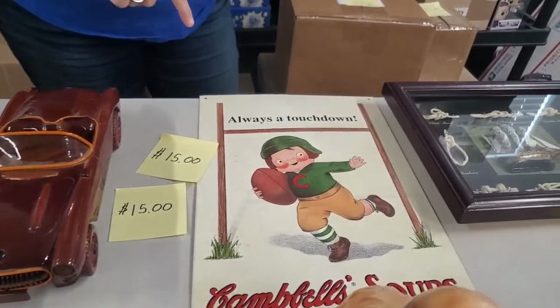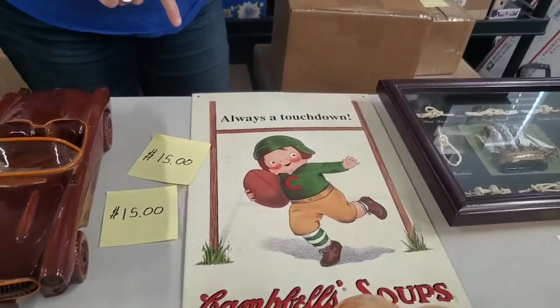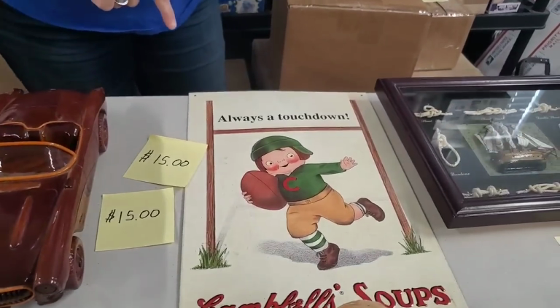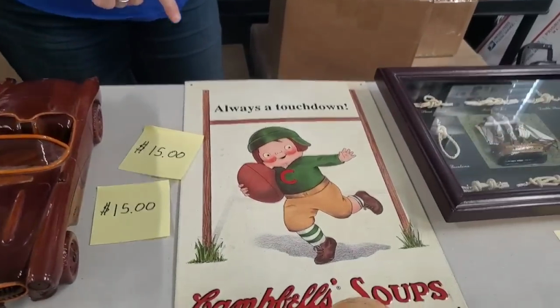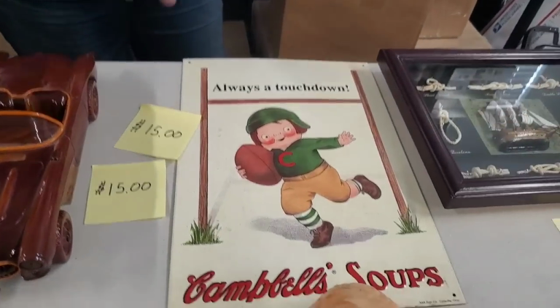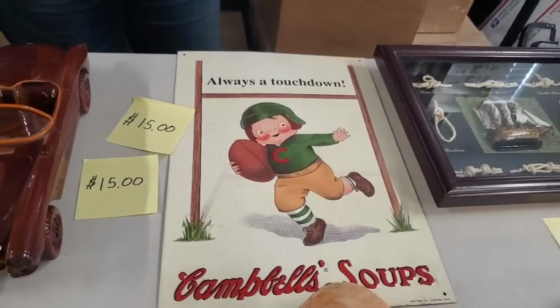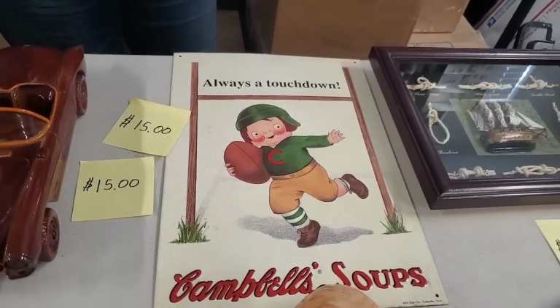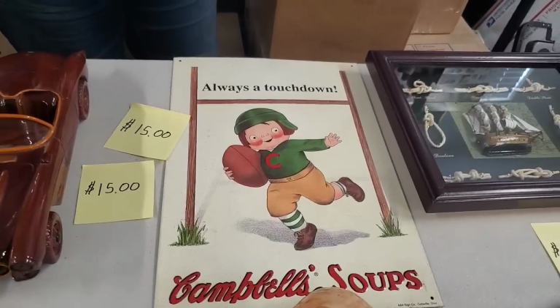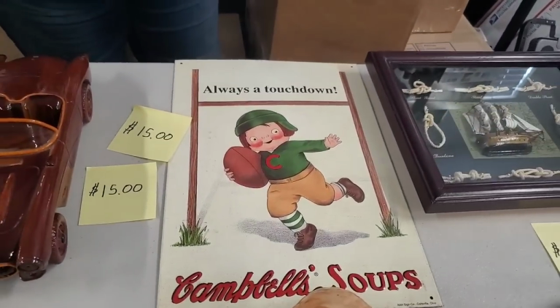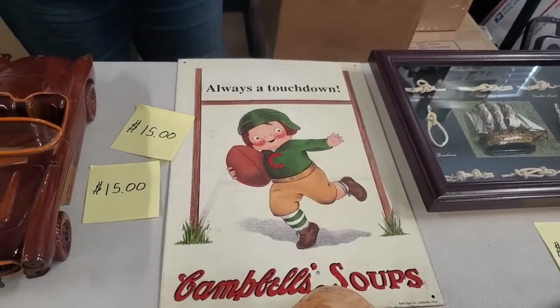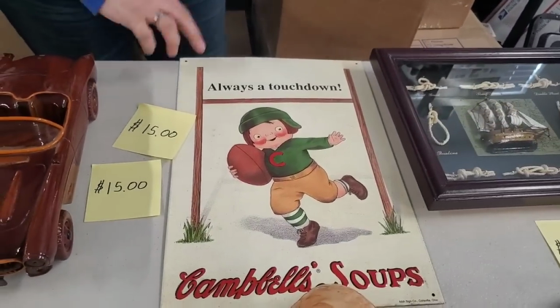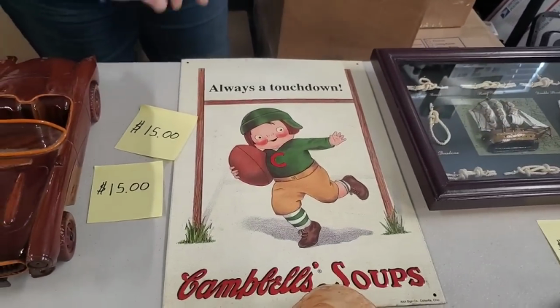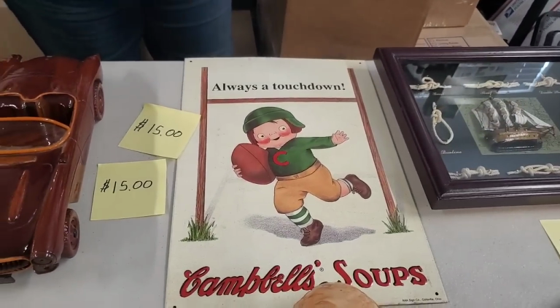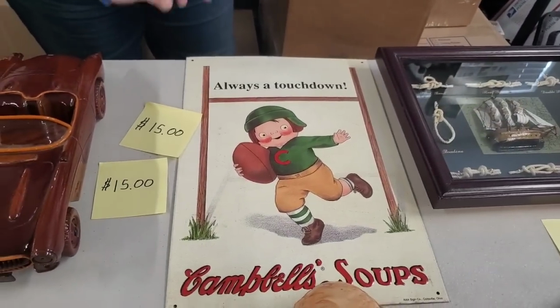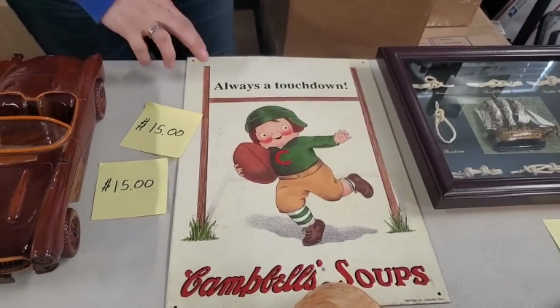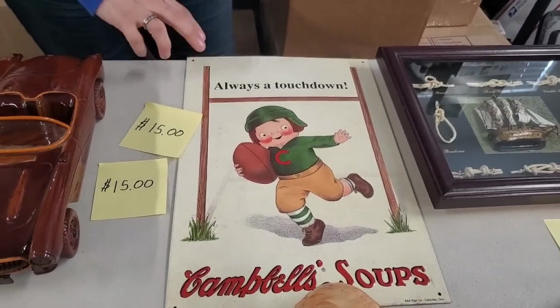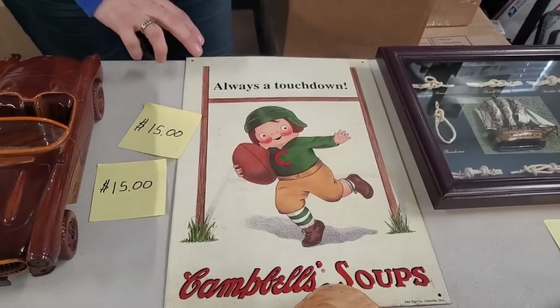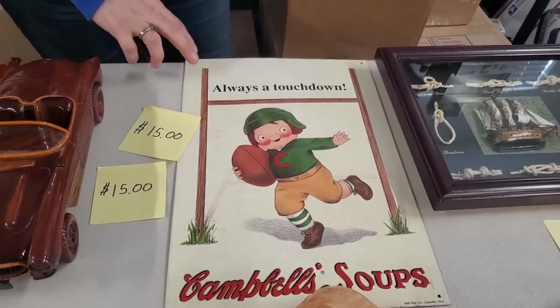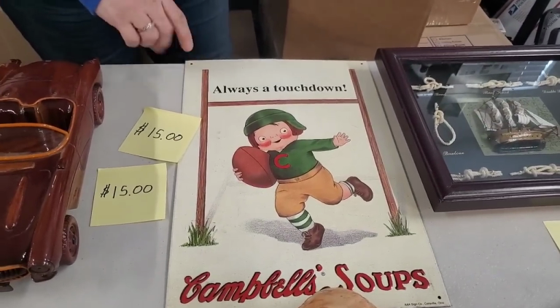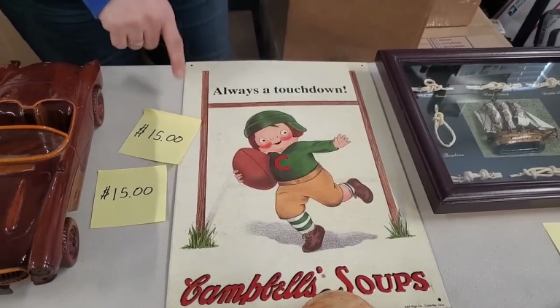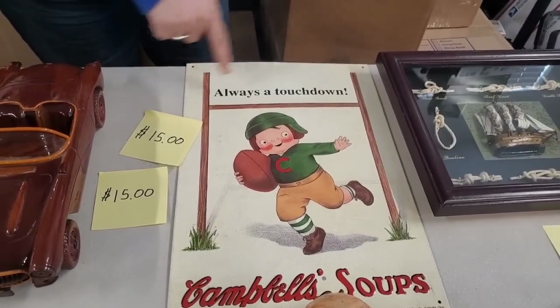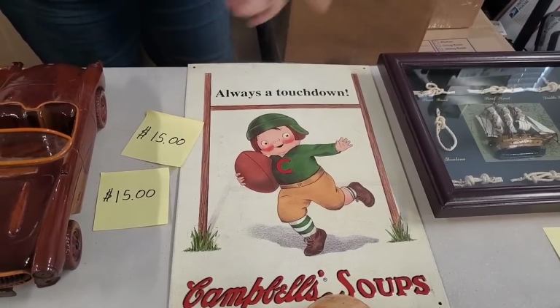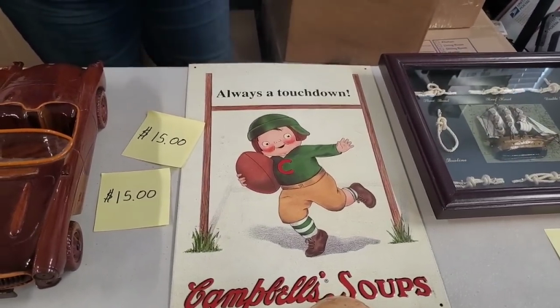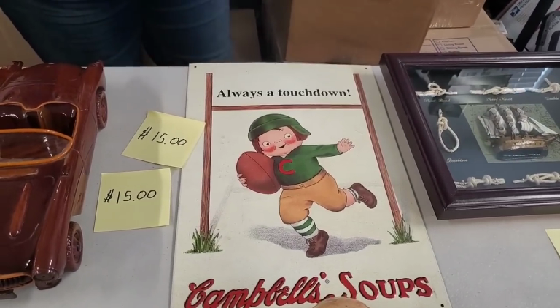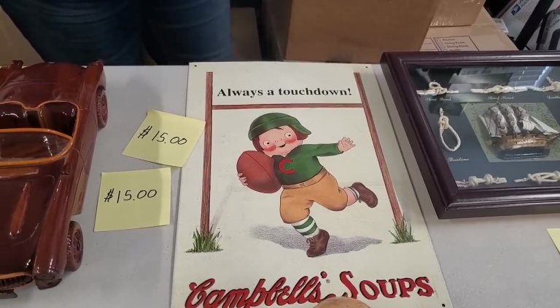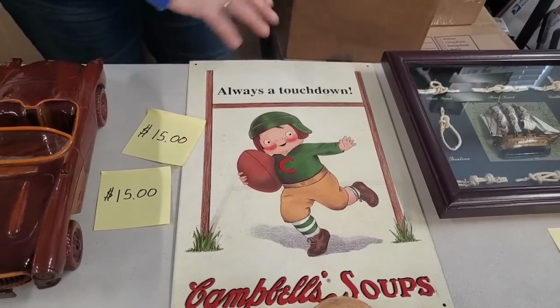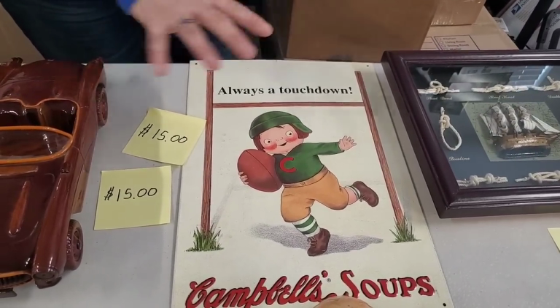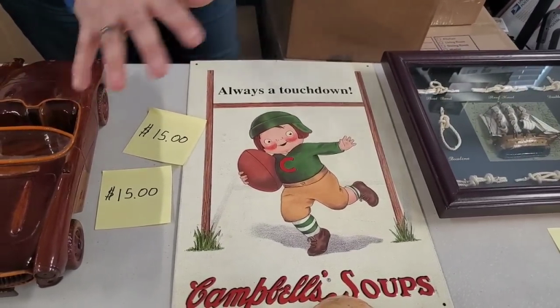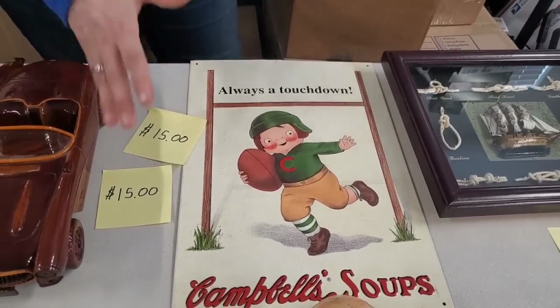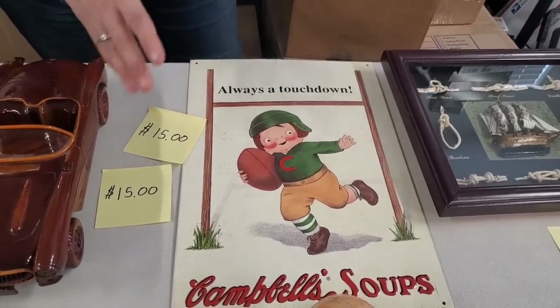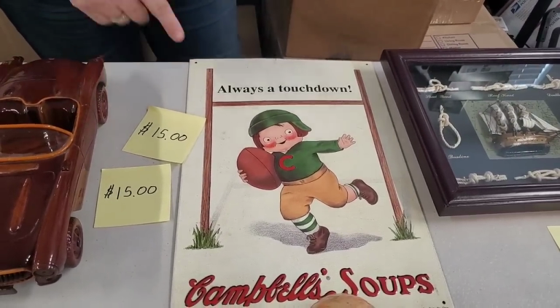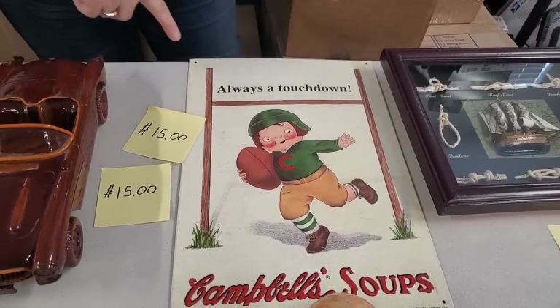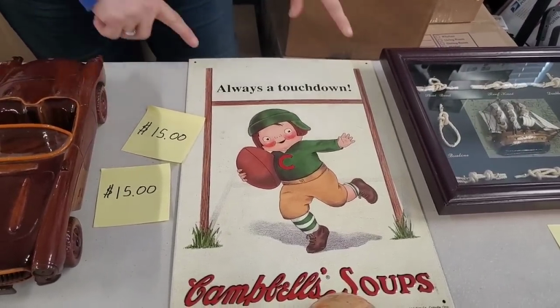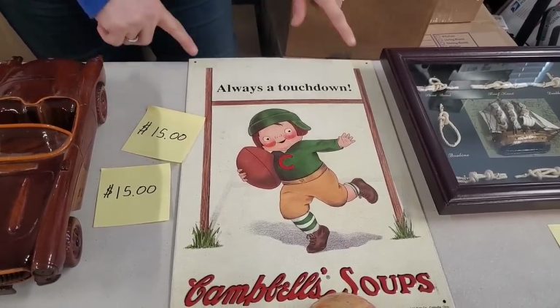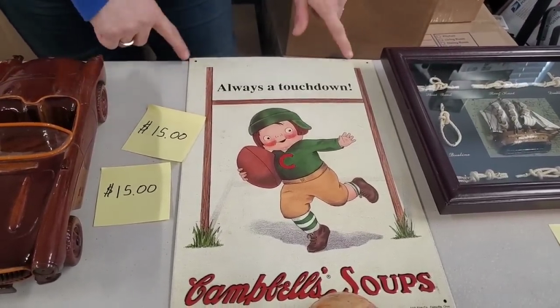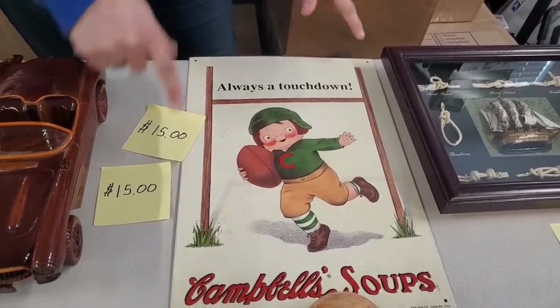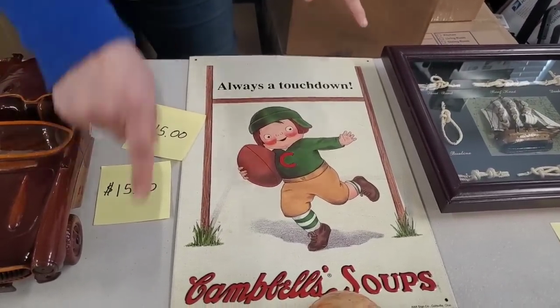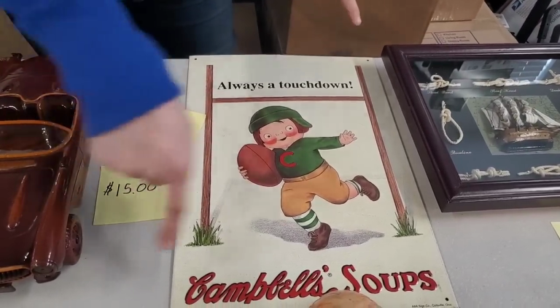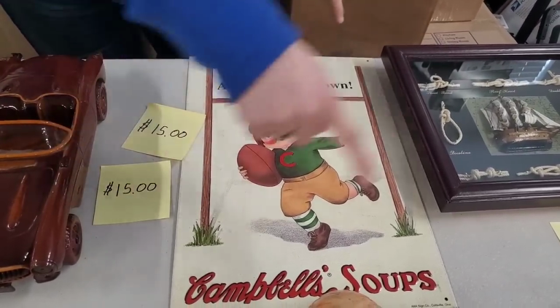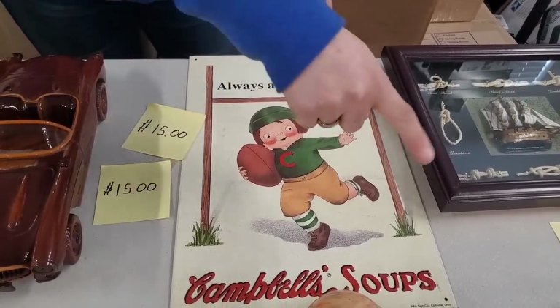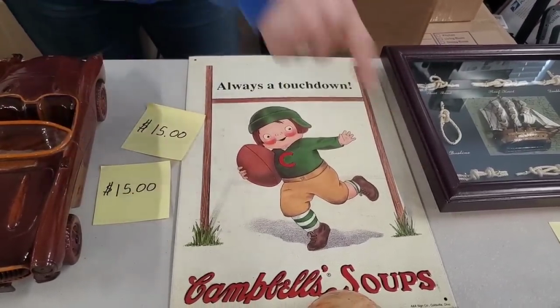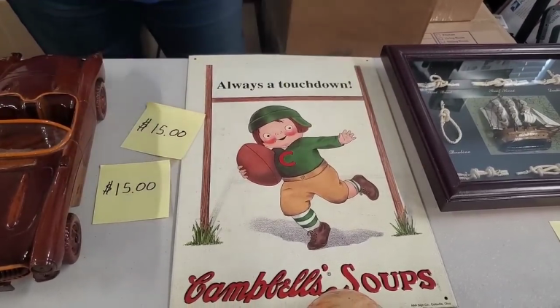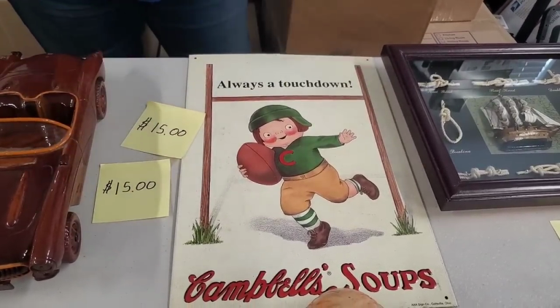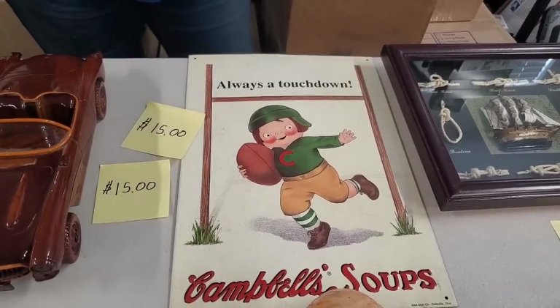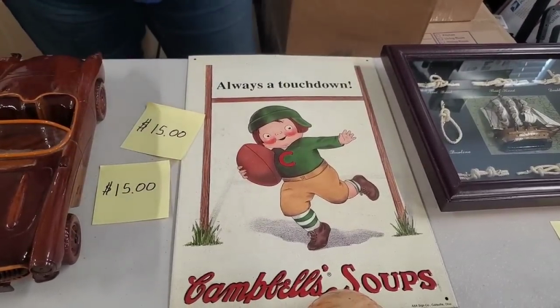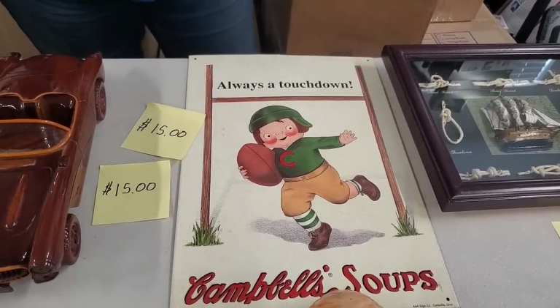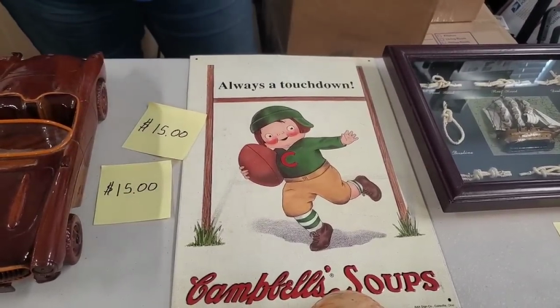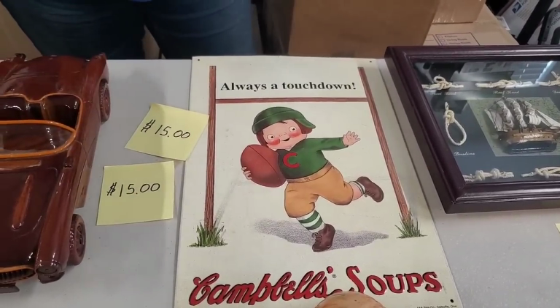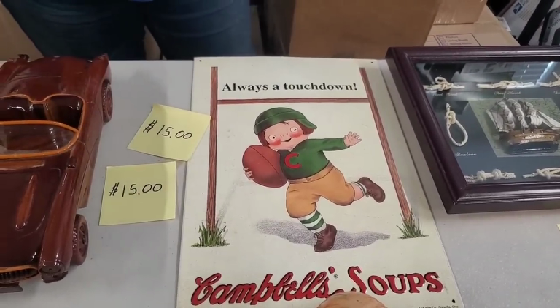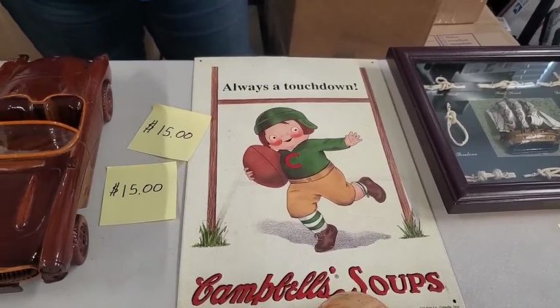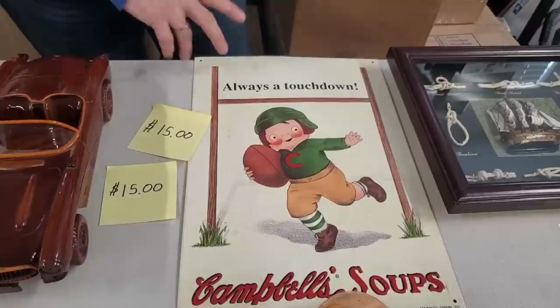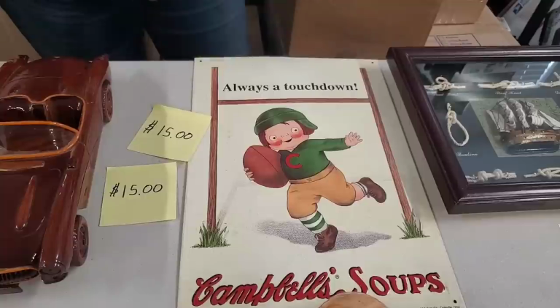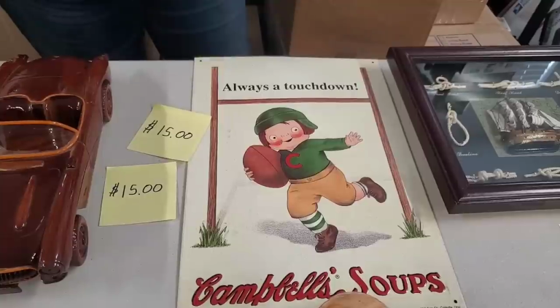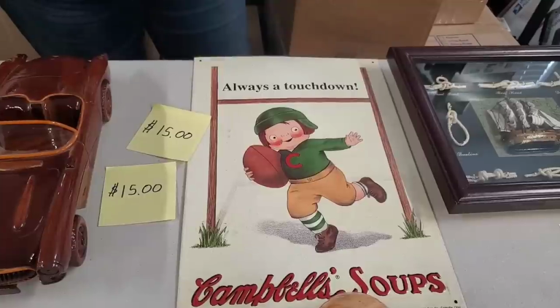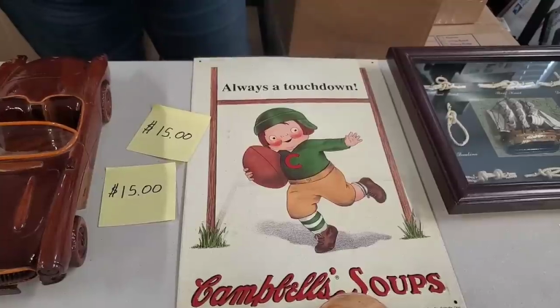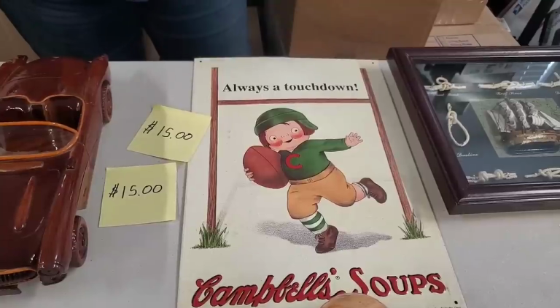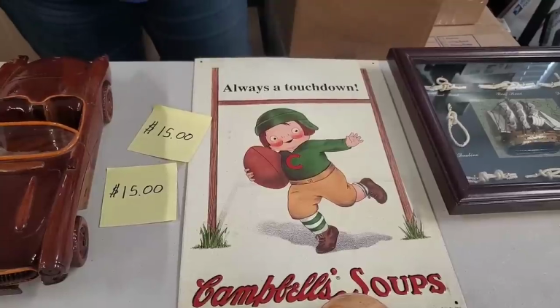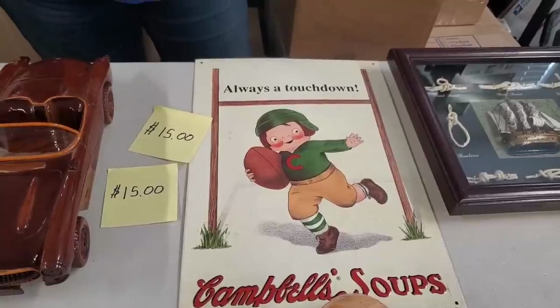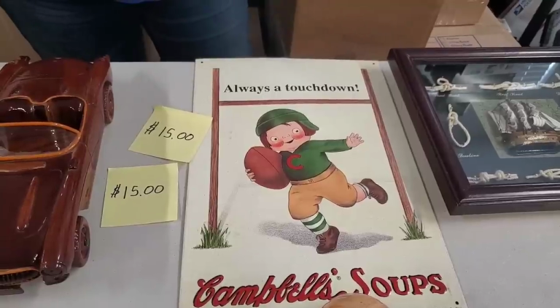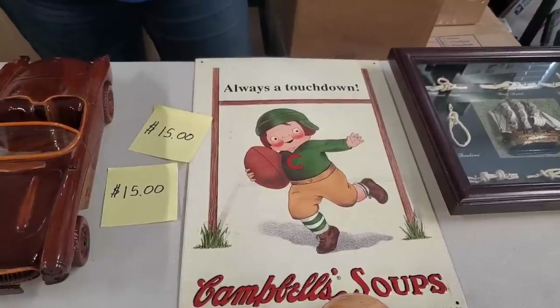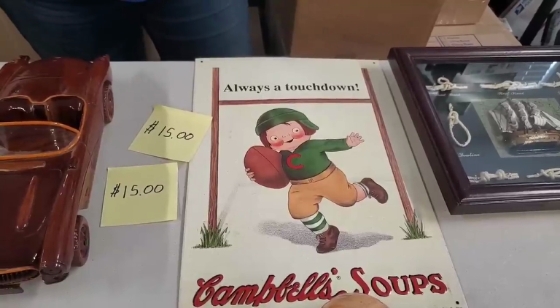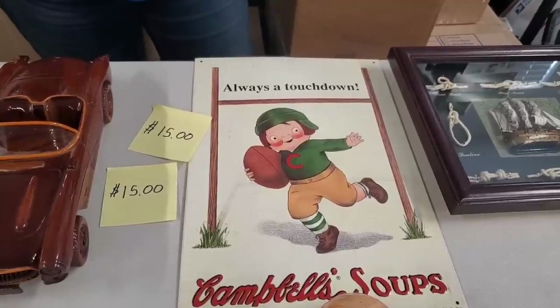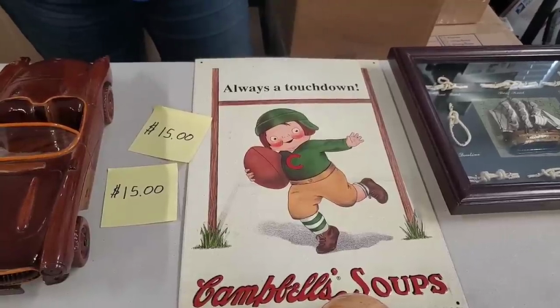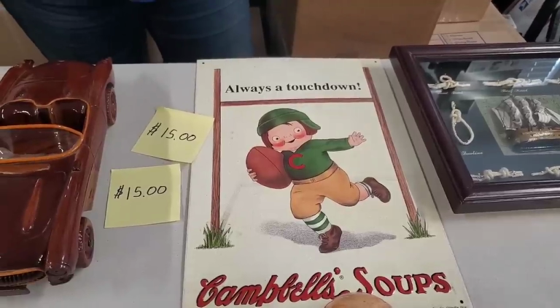We have a vintage-looking Campbell's Soup sign — always a touchdown sign. It's got the four holes for the metal, and so that's $15 as well.